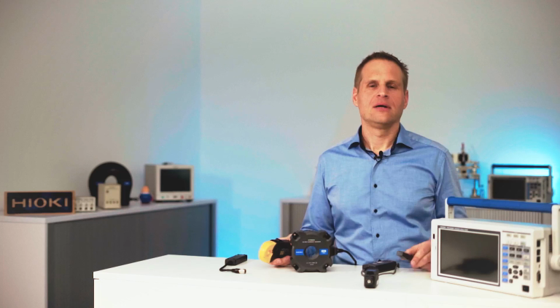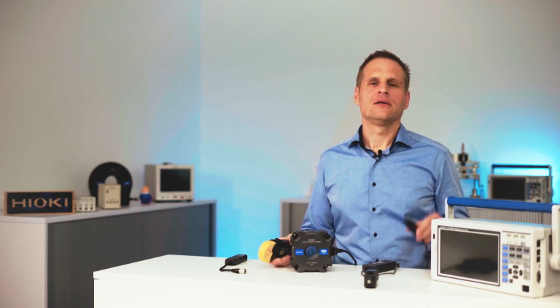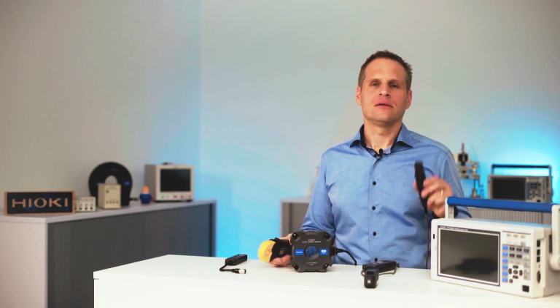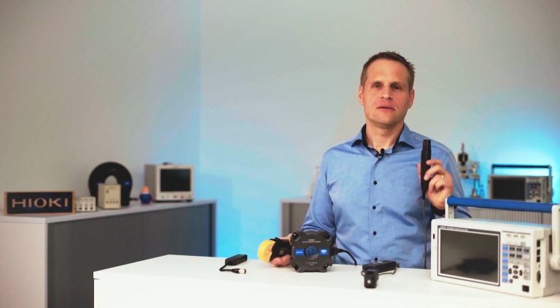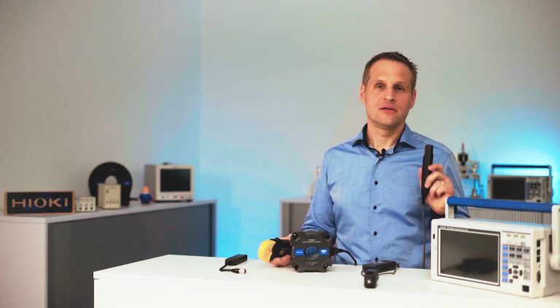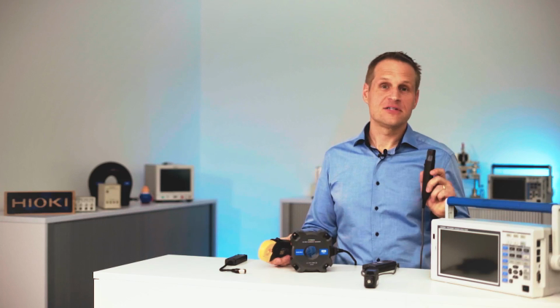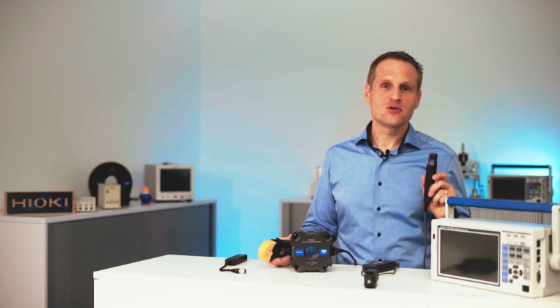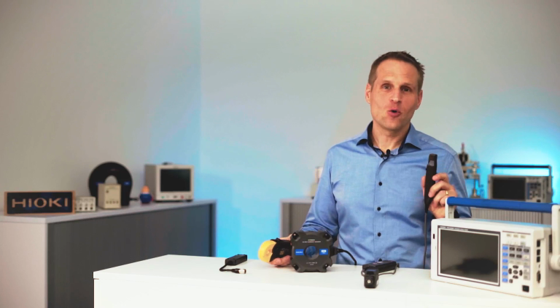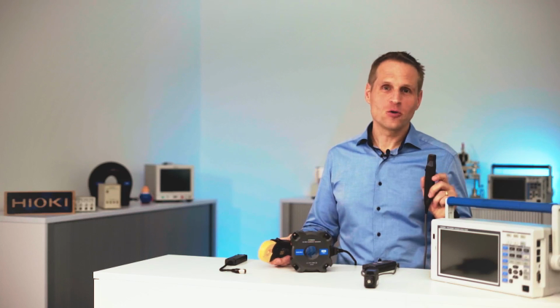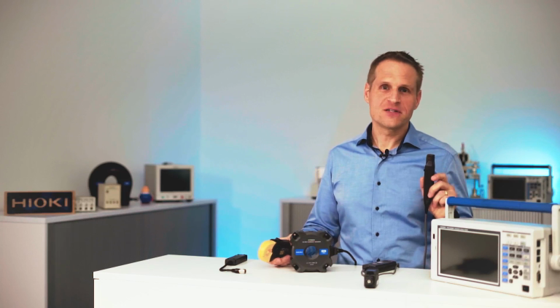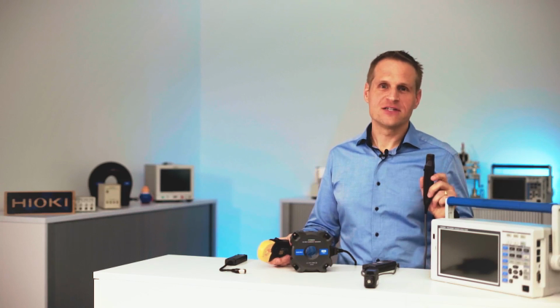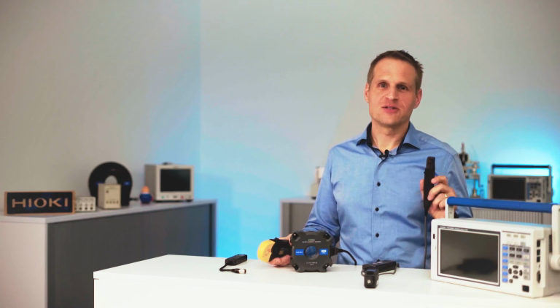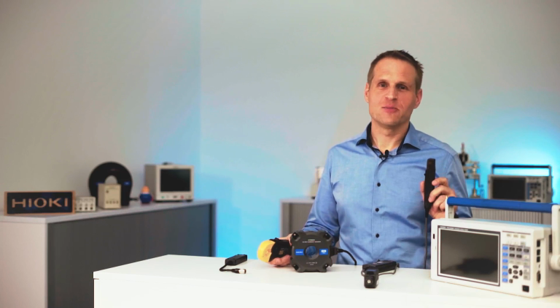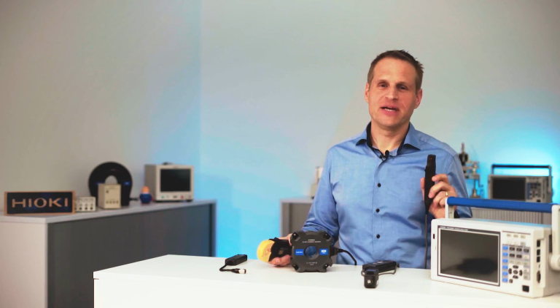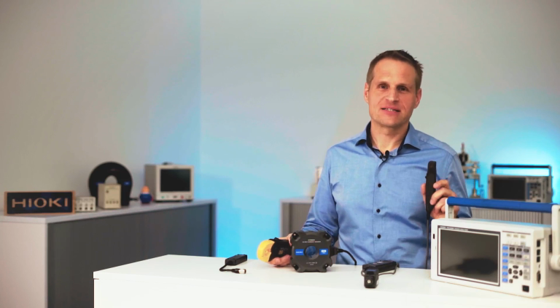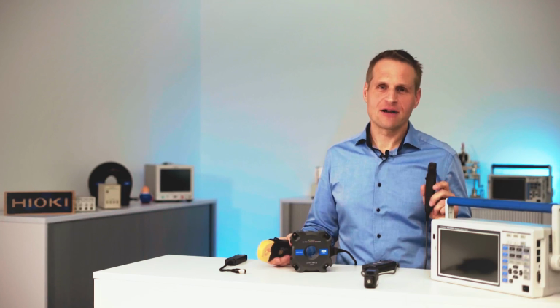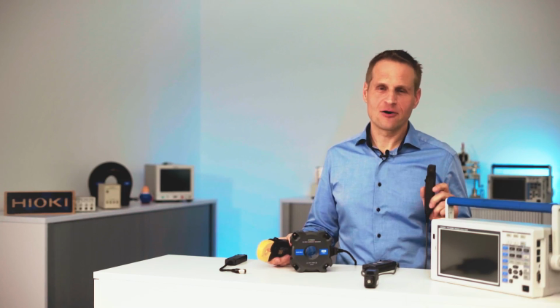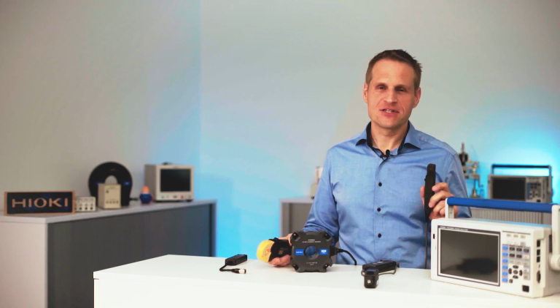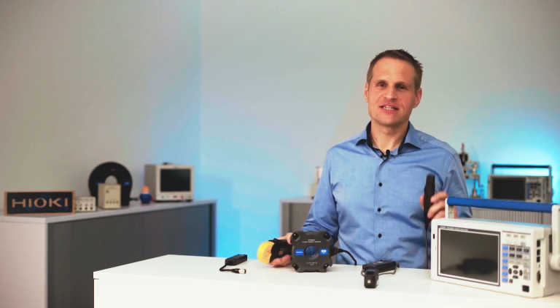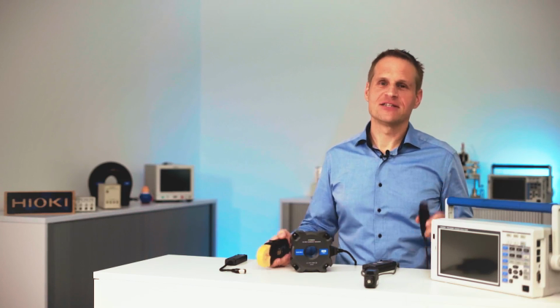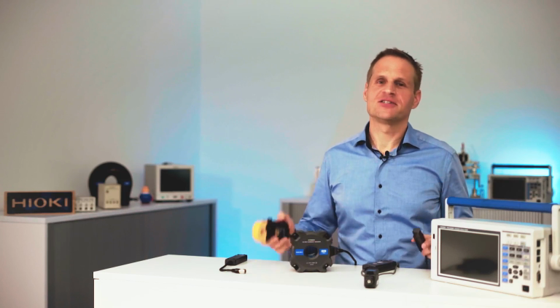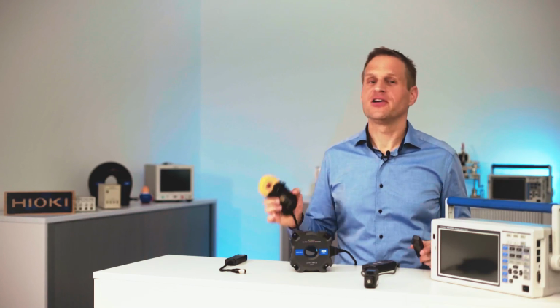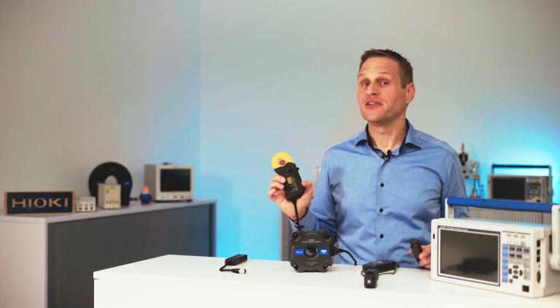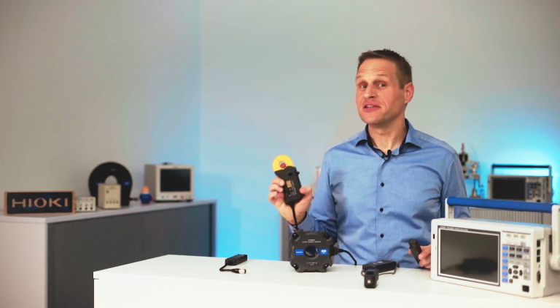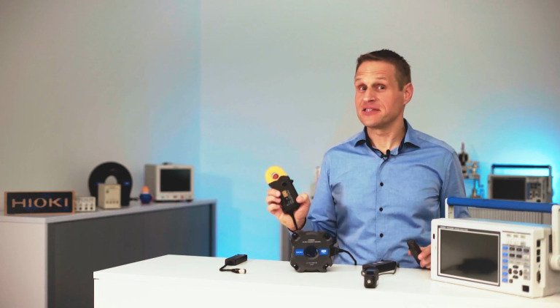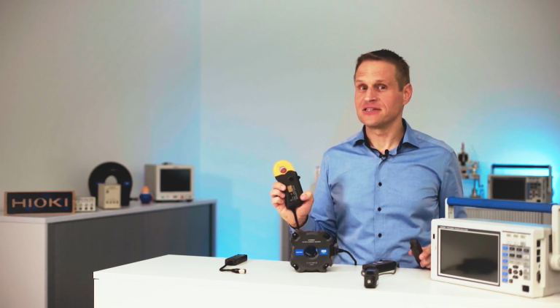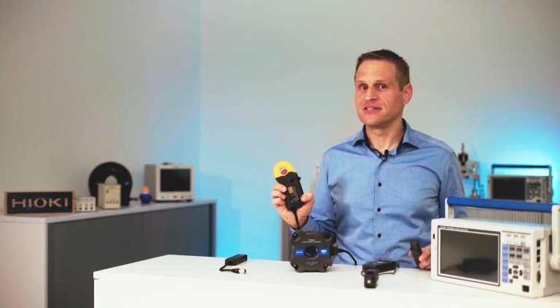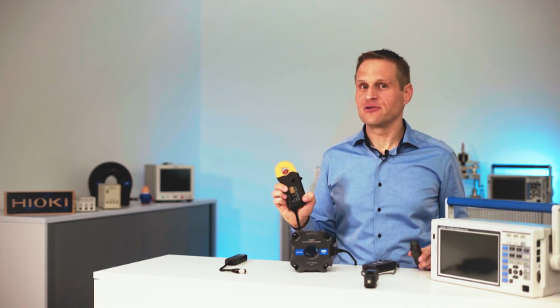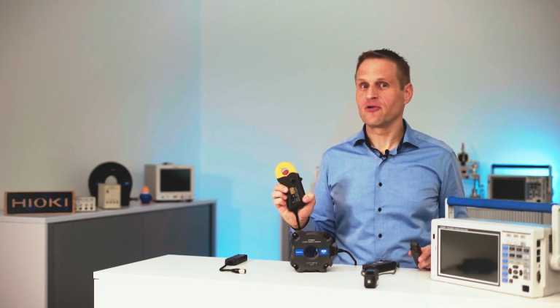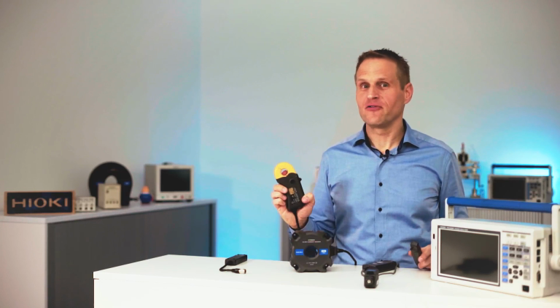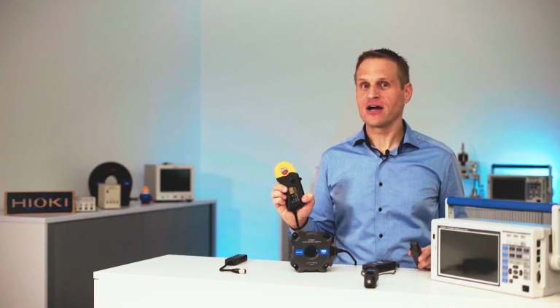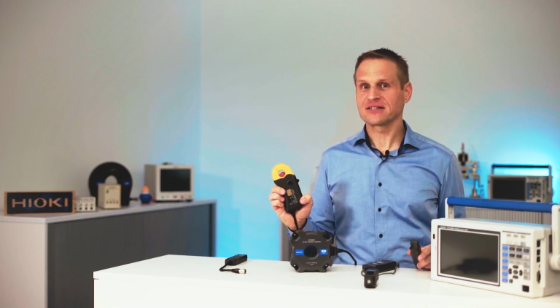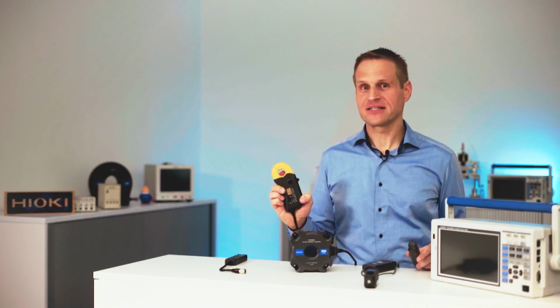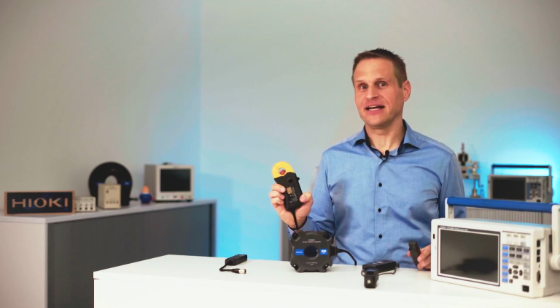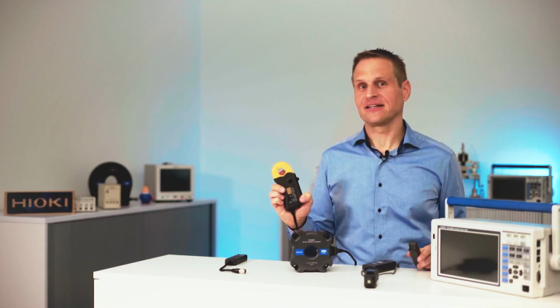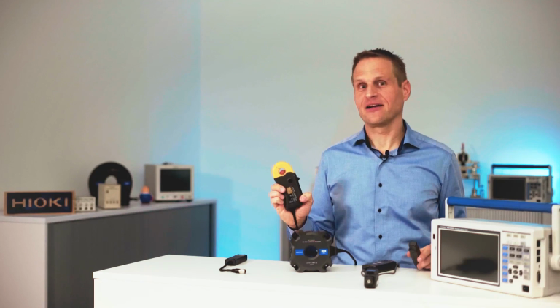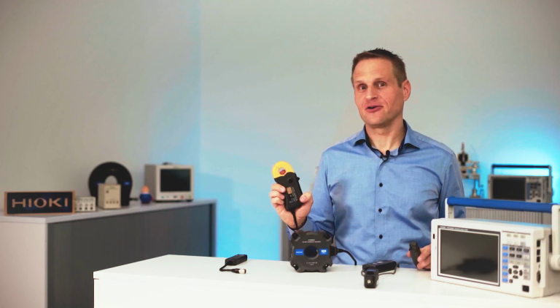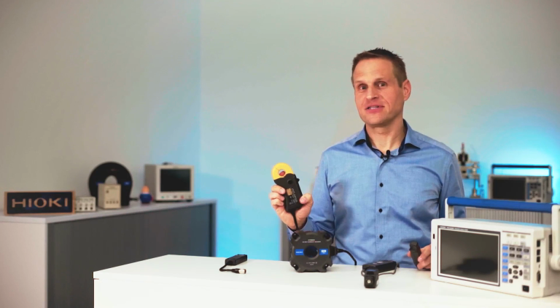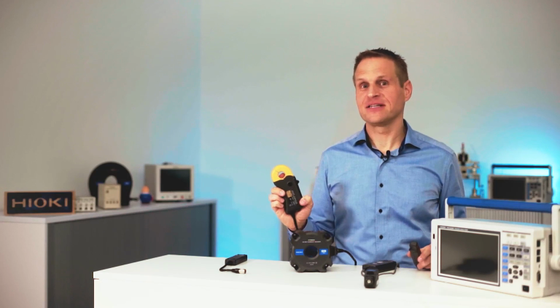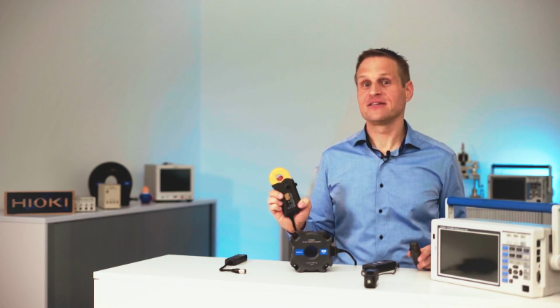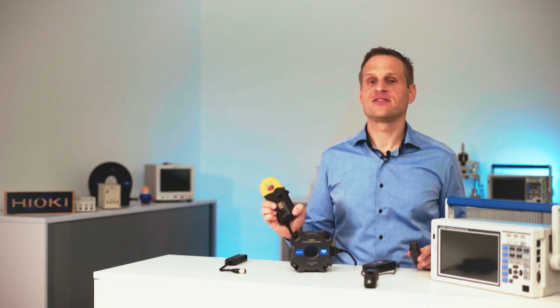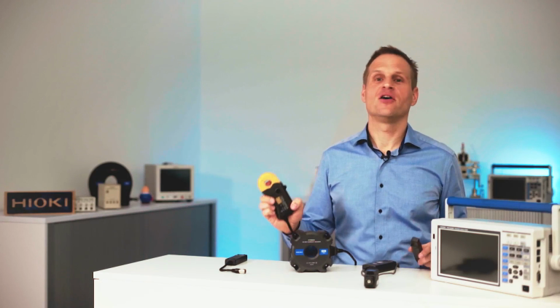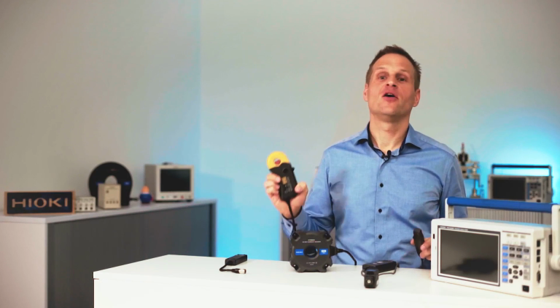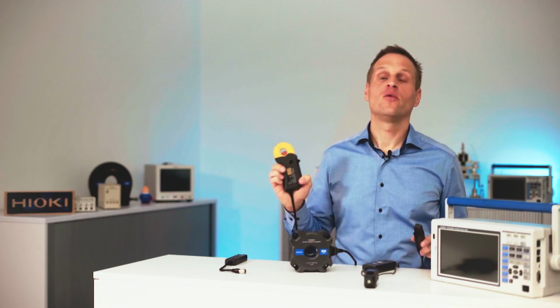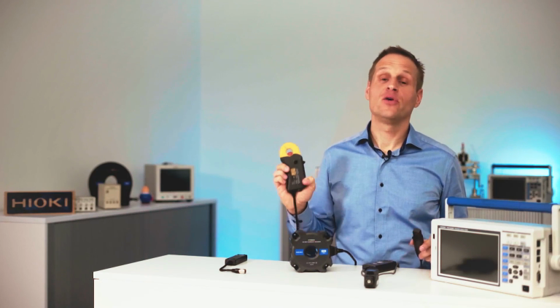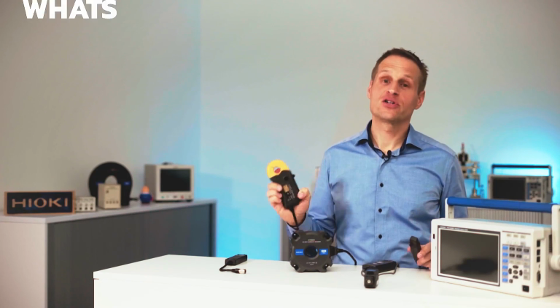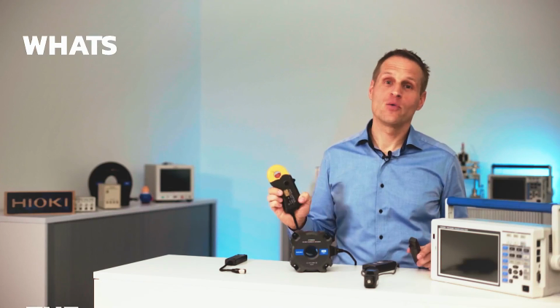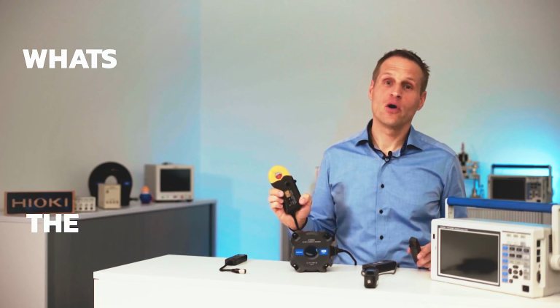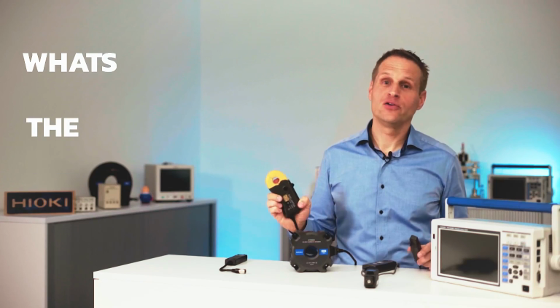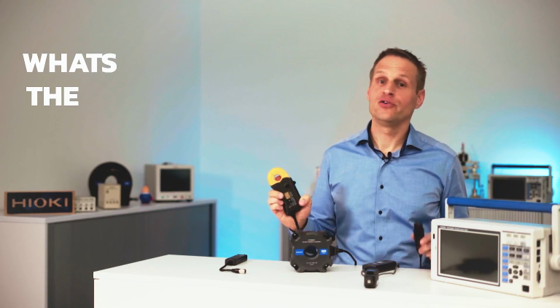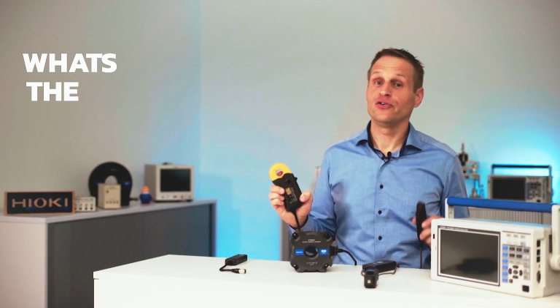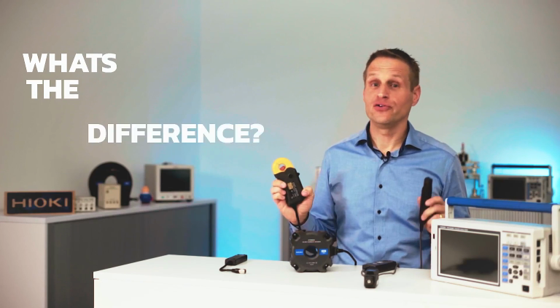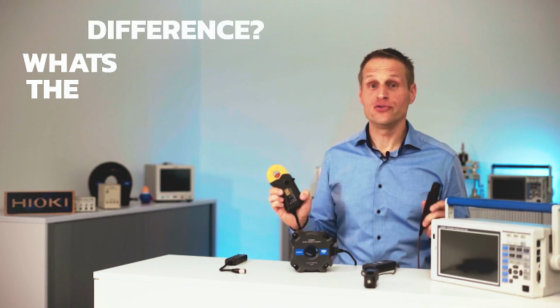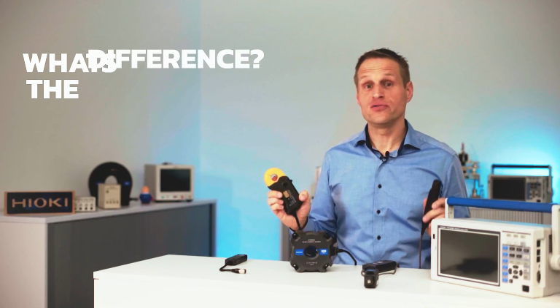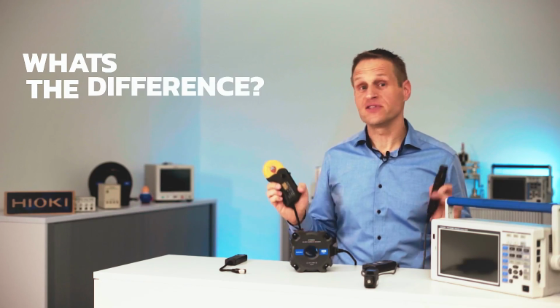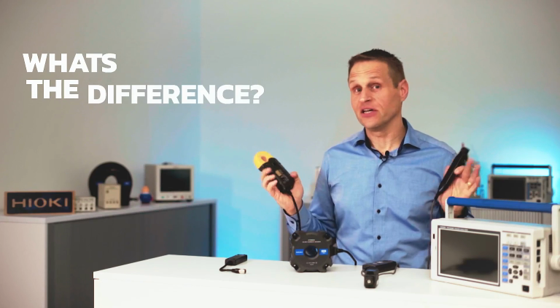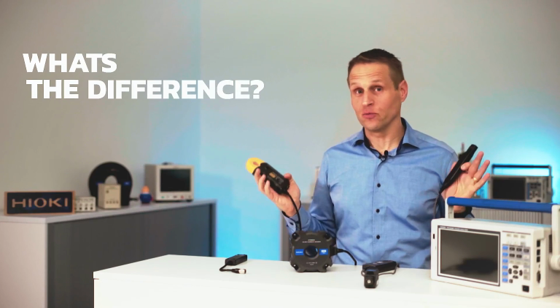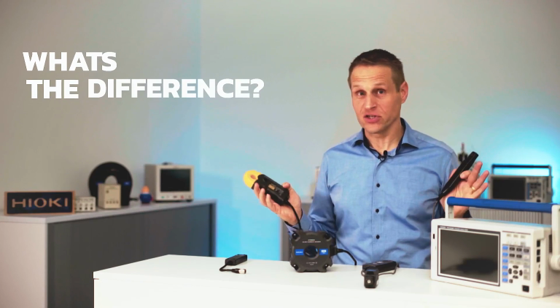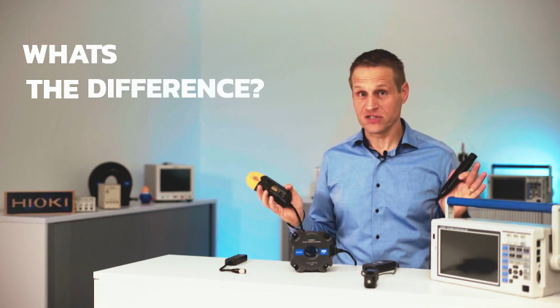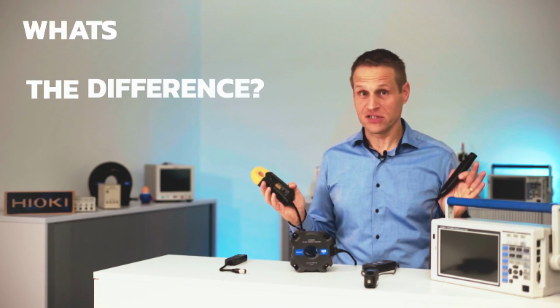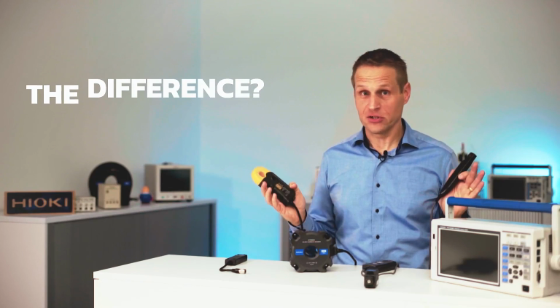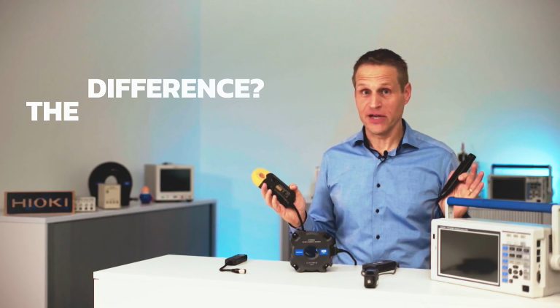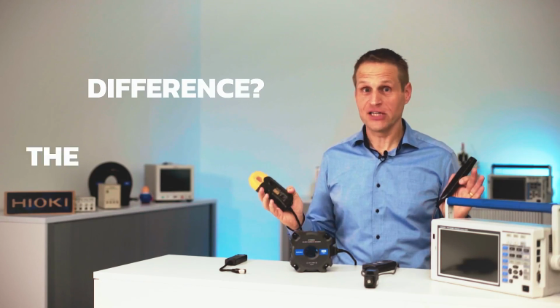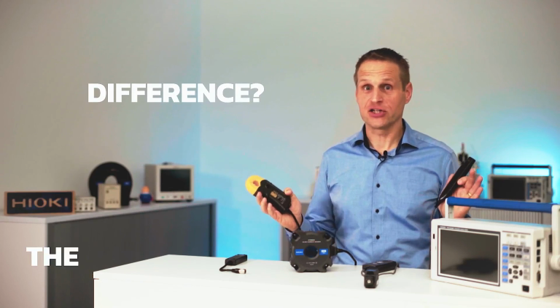This is a Hall sensor based current sensor. This is a Zero Flux Gate current sensor. Which one do you use in which situation?